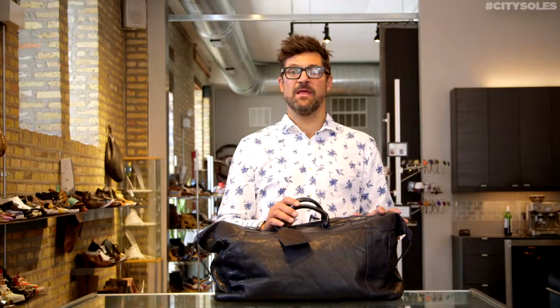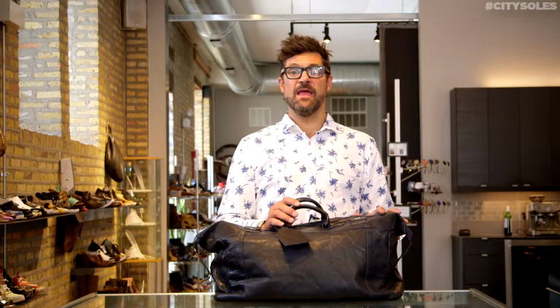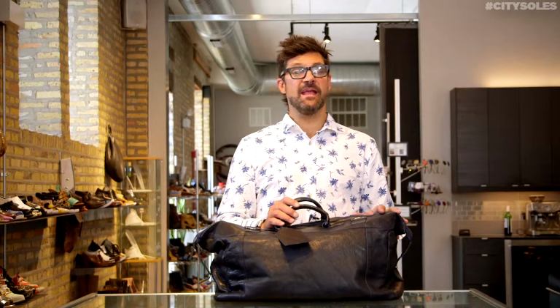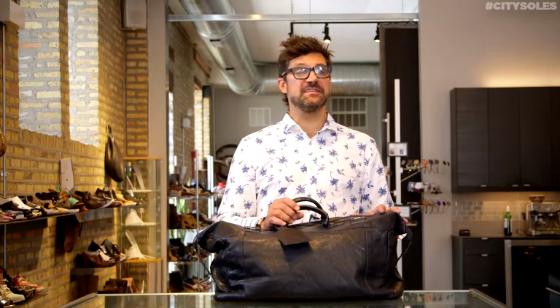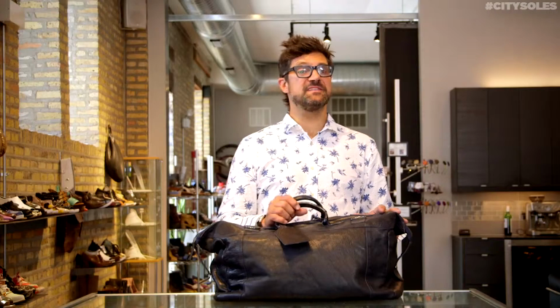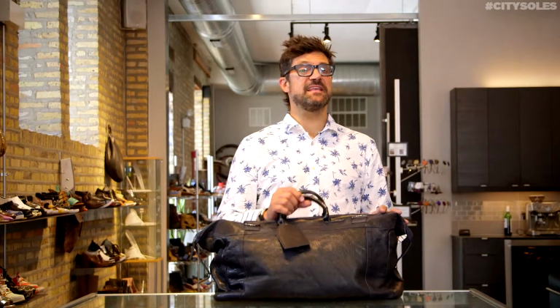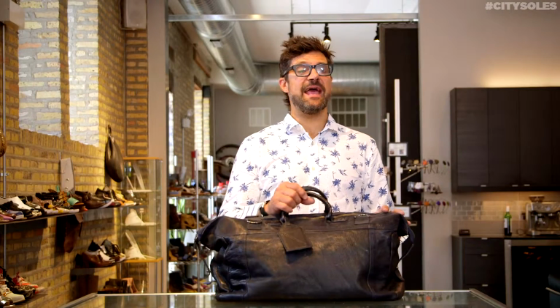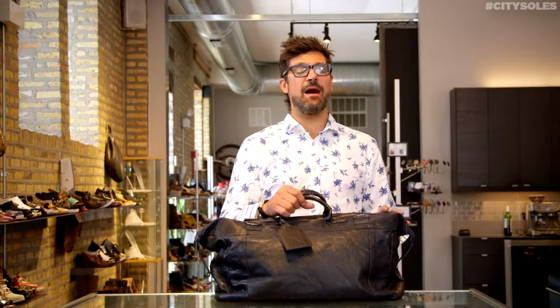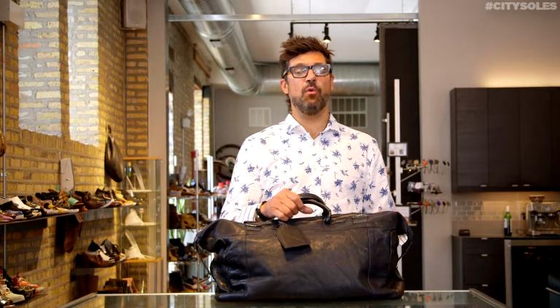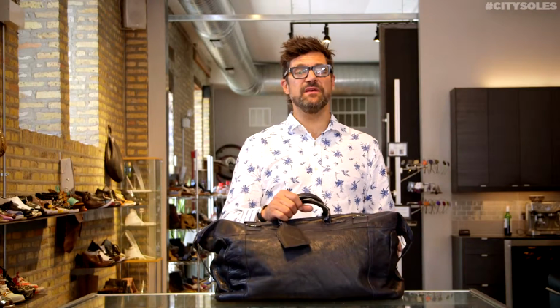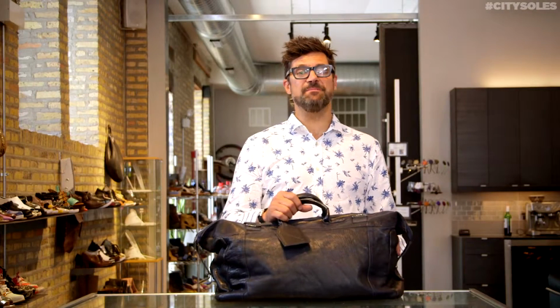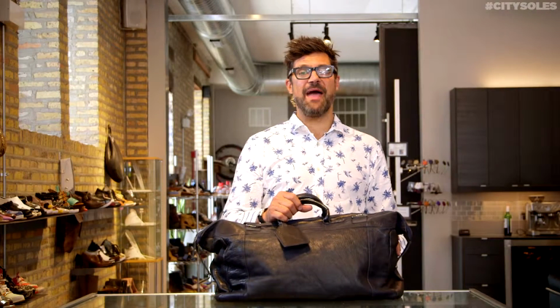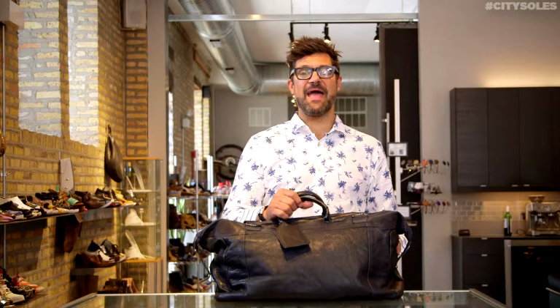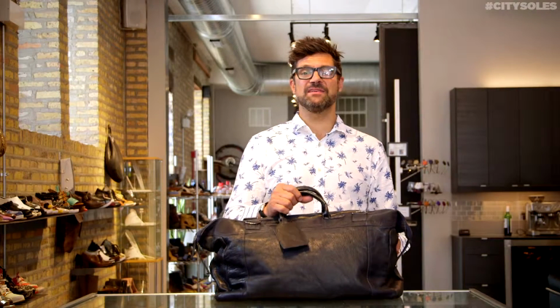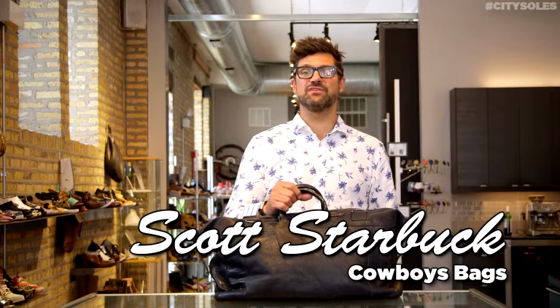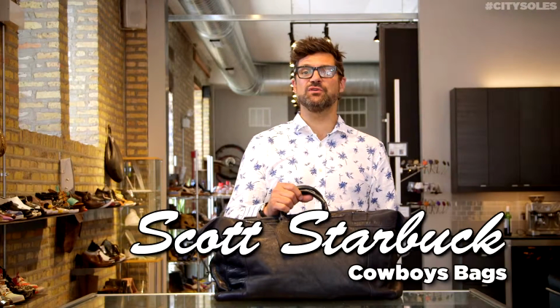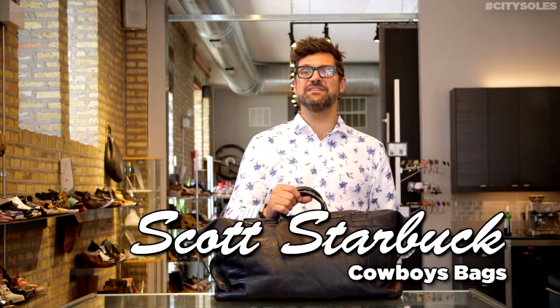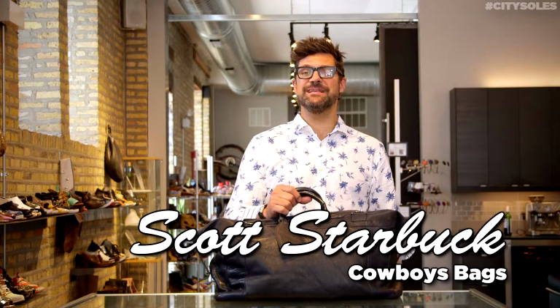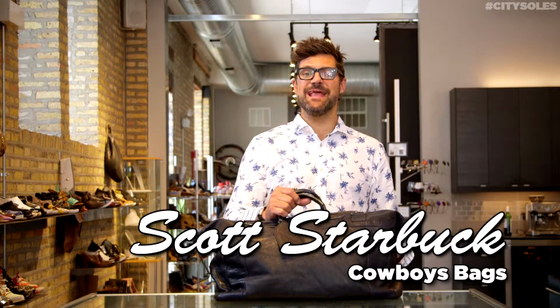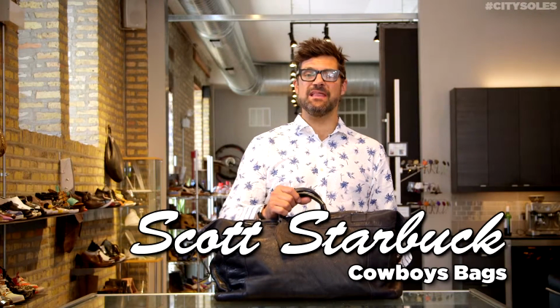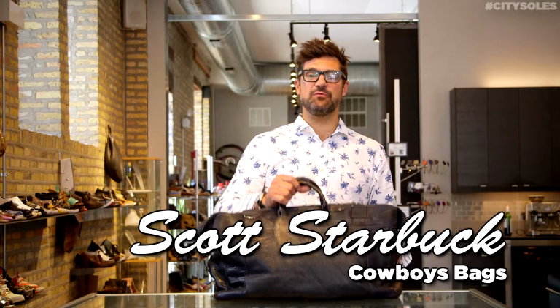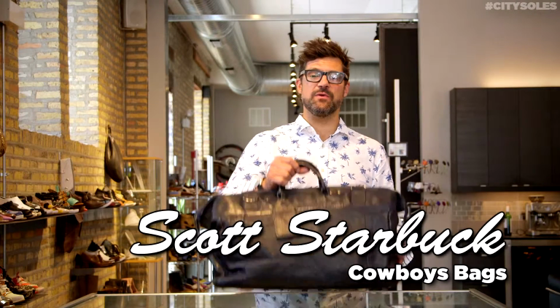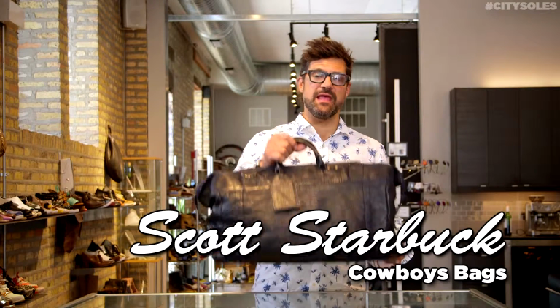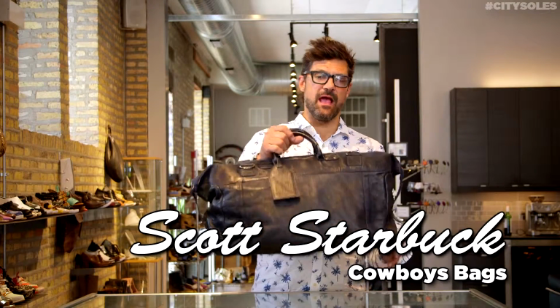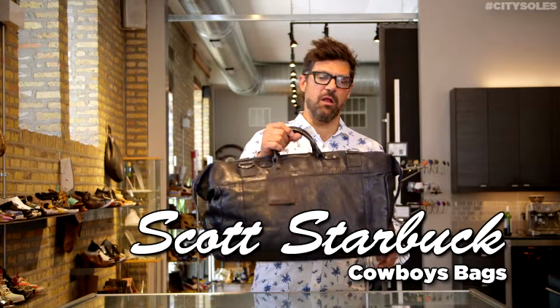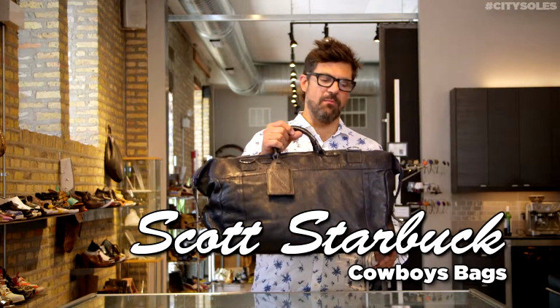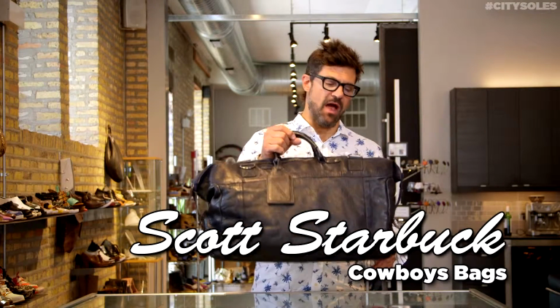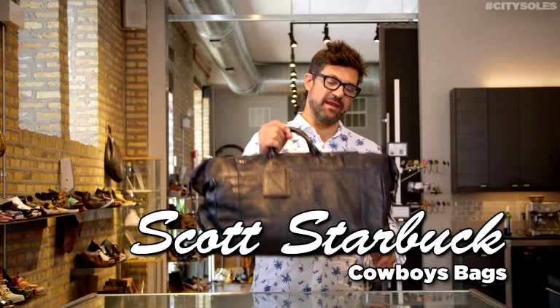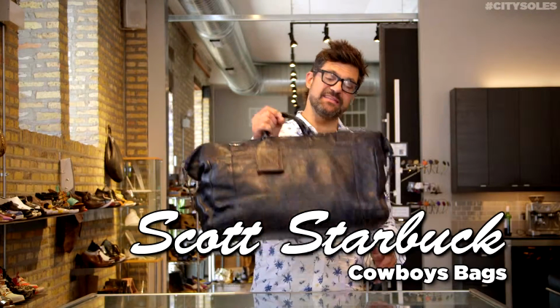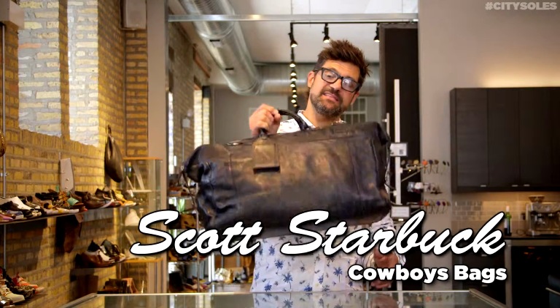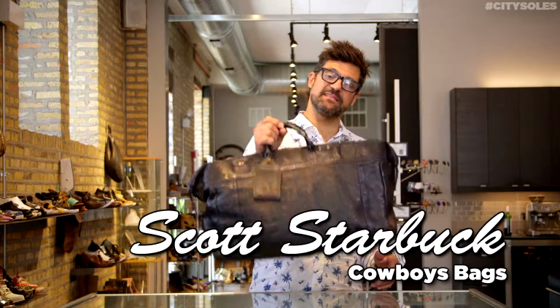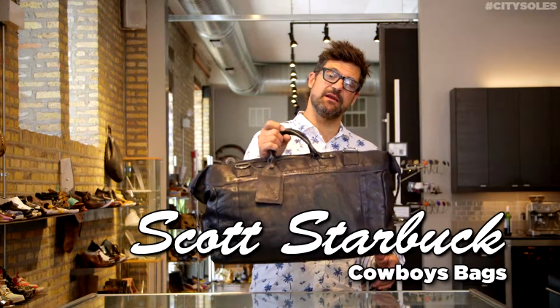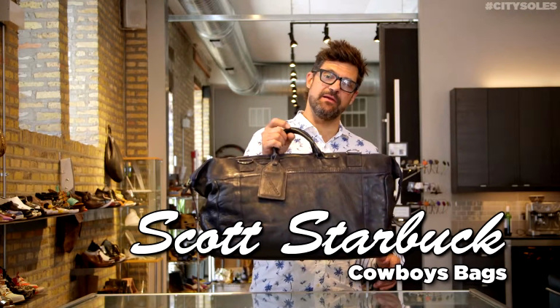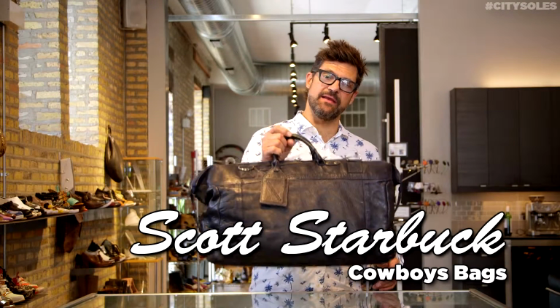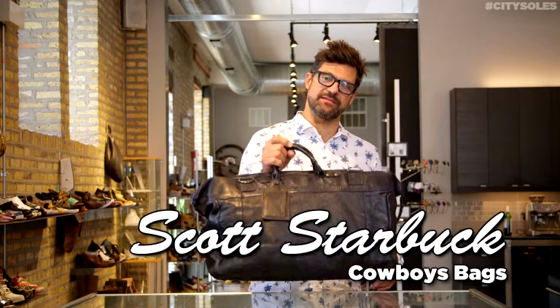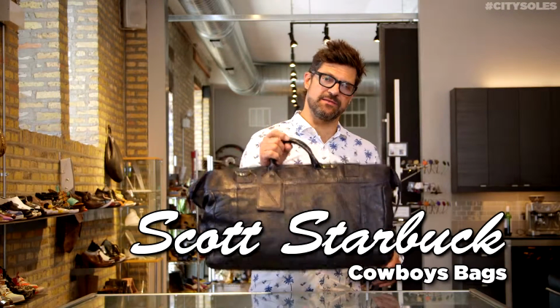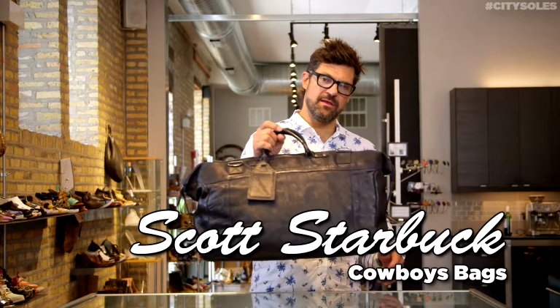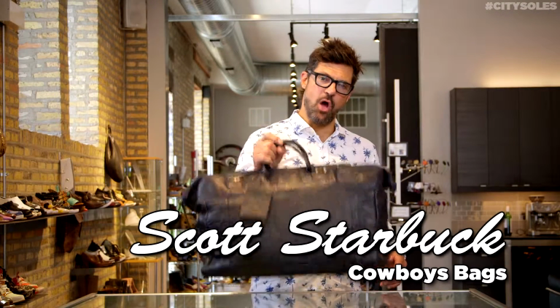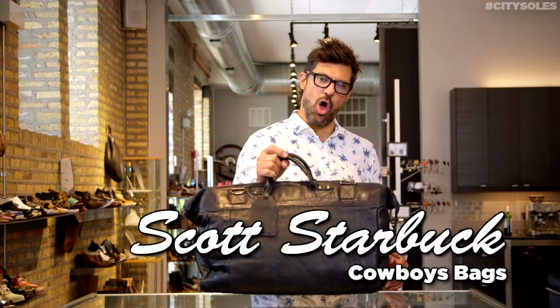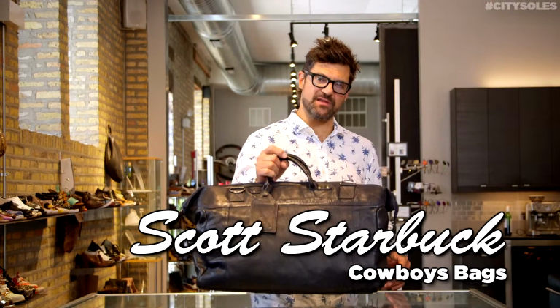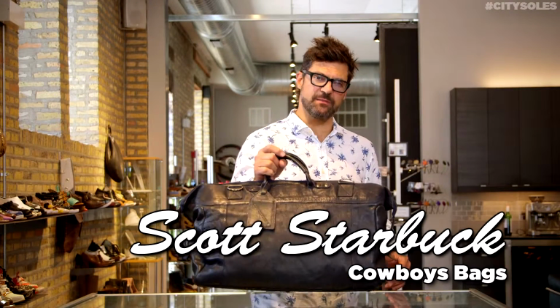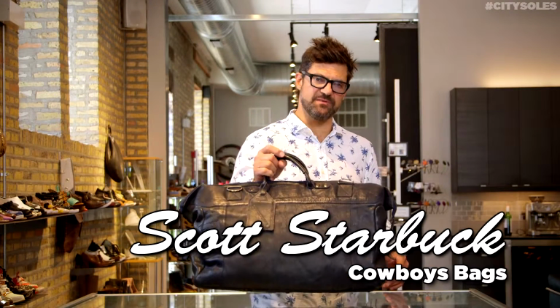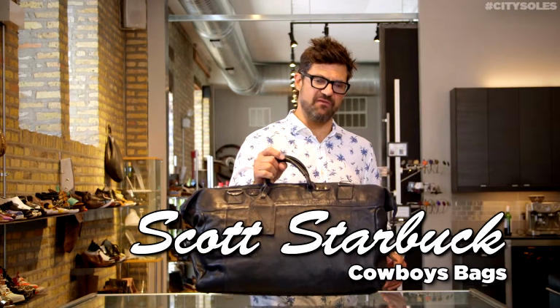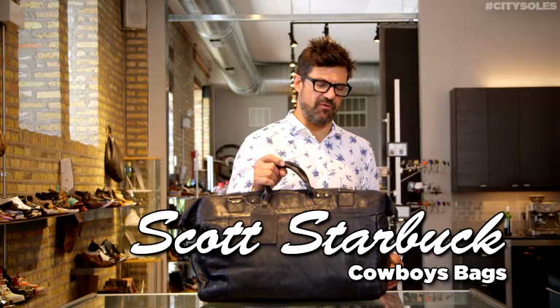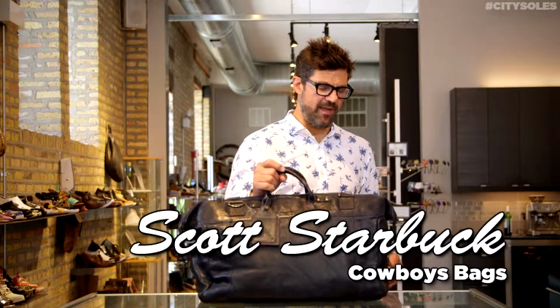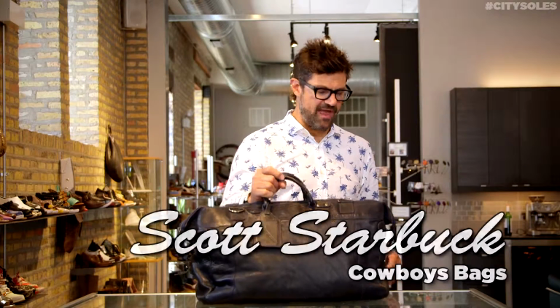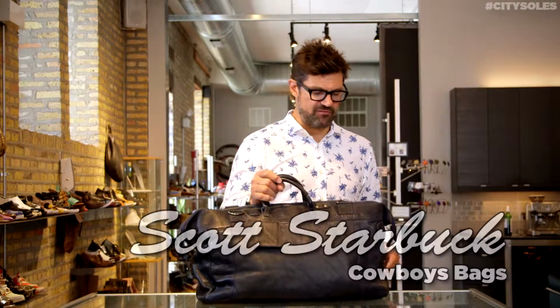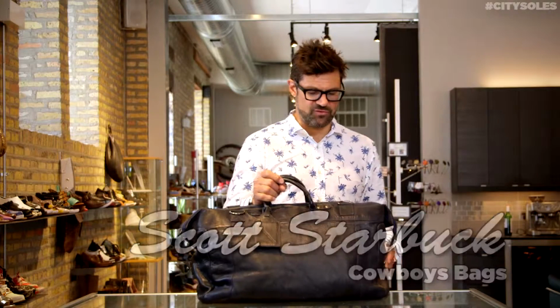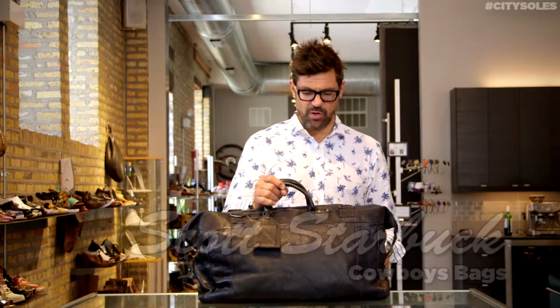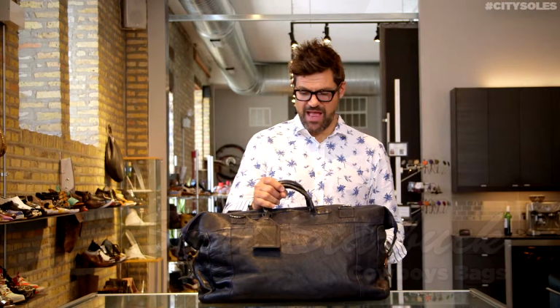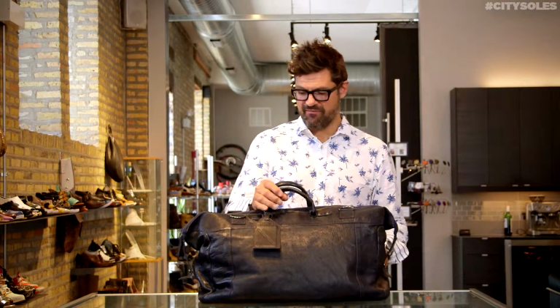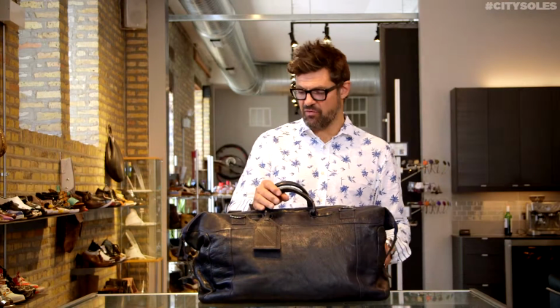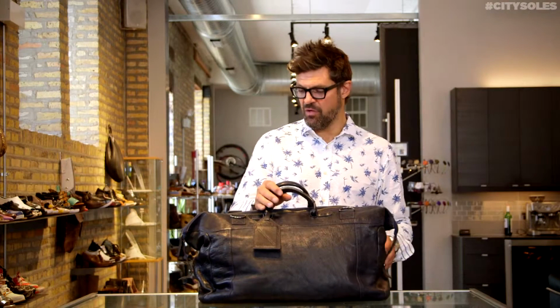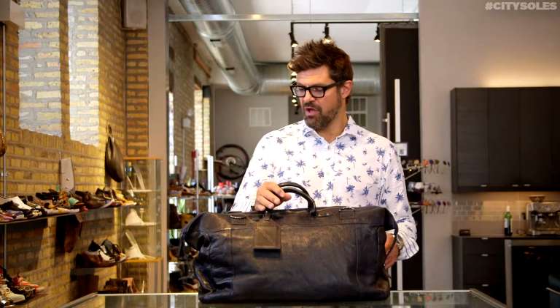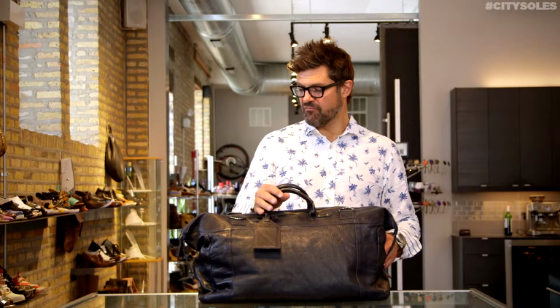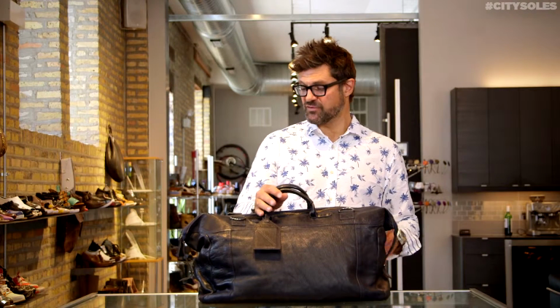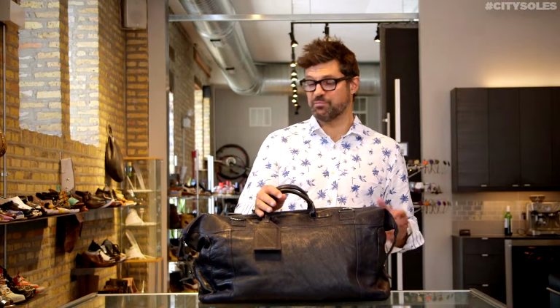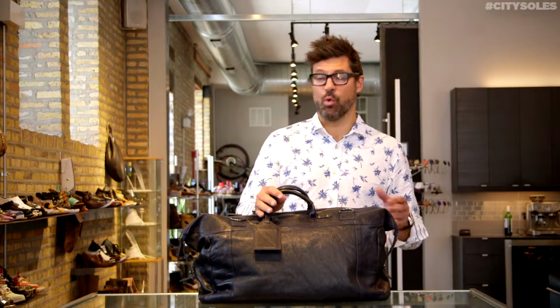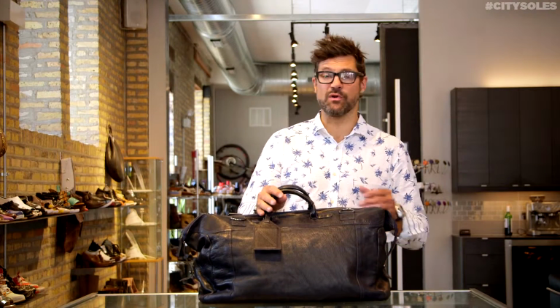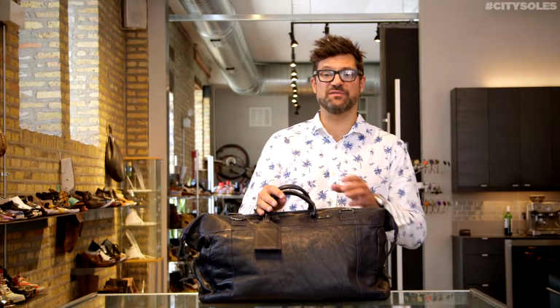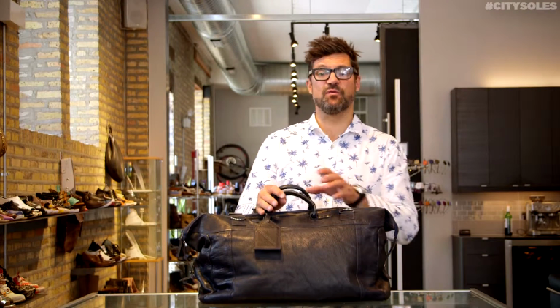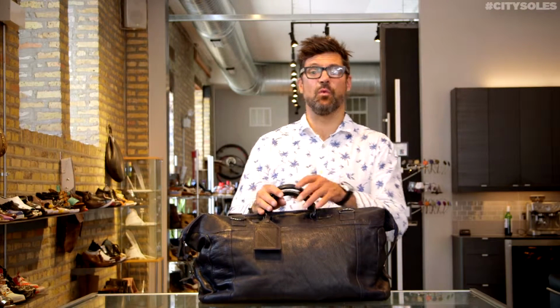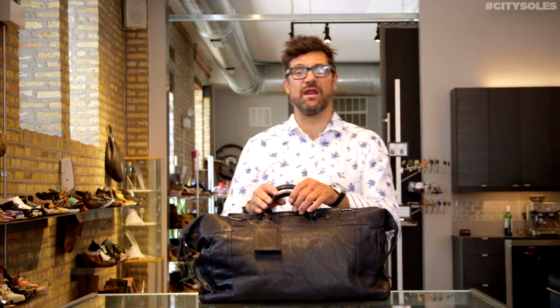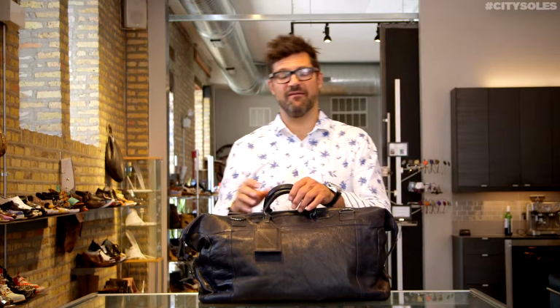Hey guys, this is Cowboys Bags 13A3 Elmont. Serious, awesome duffel bag for travel, for sports, for whatever.